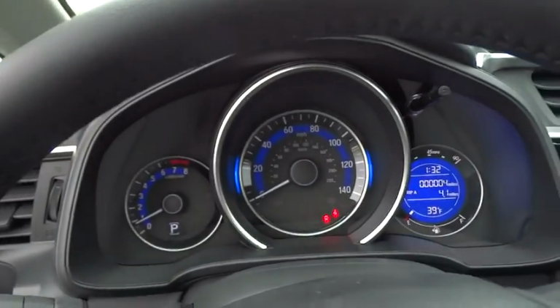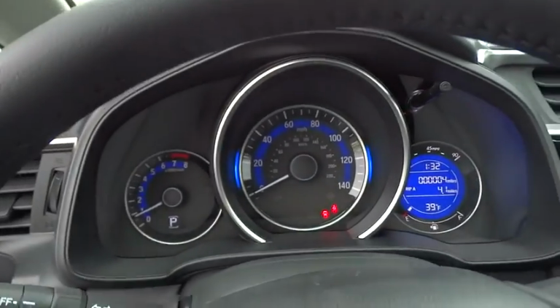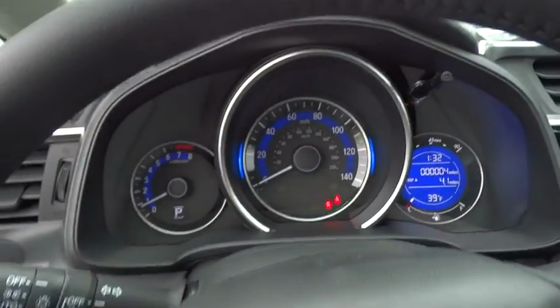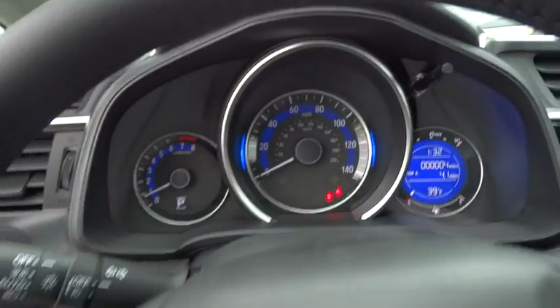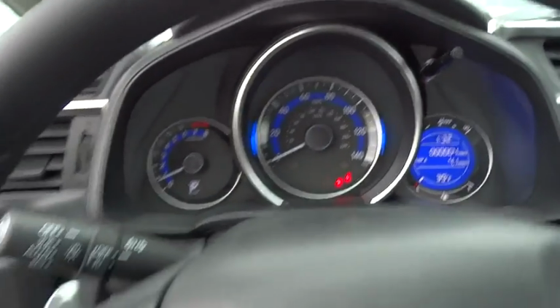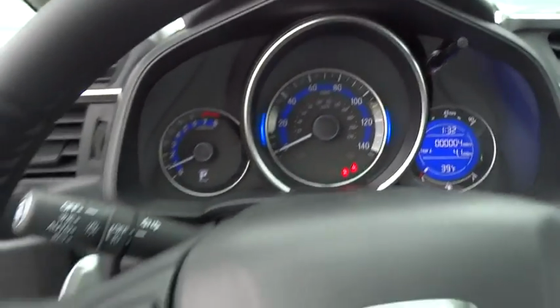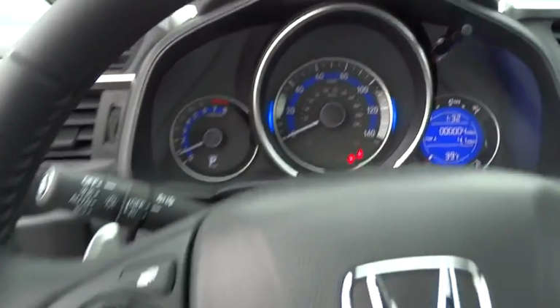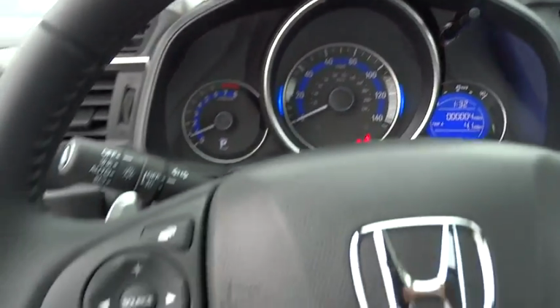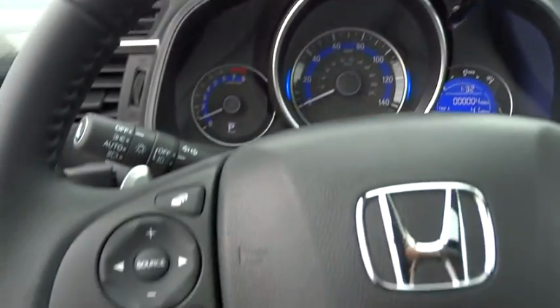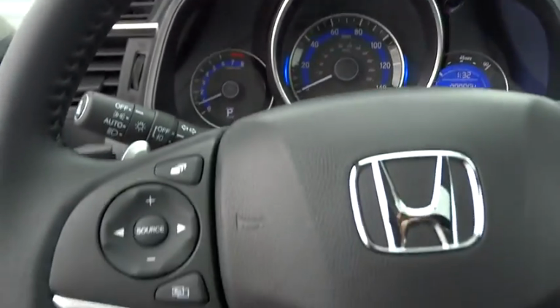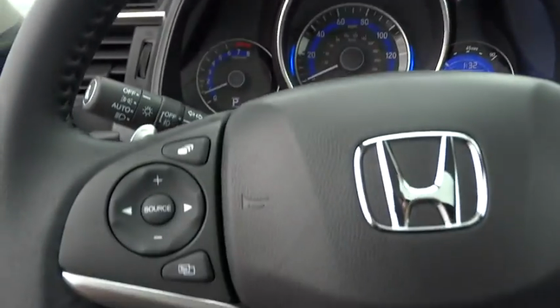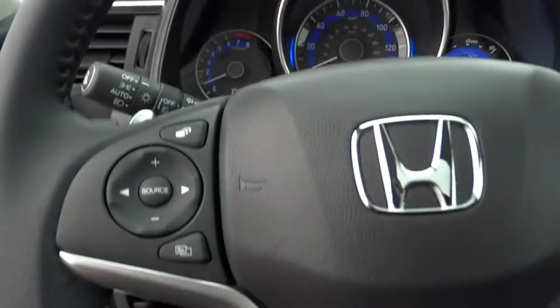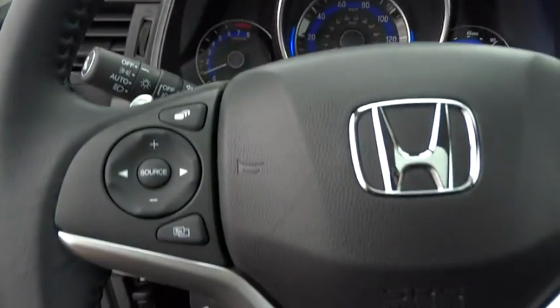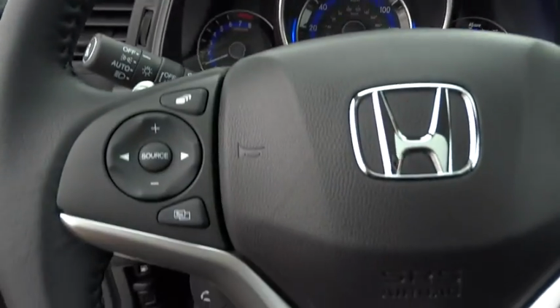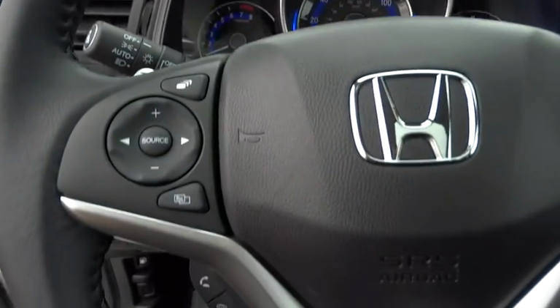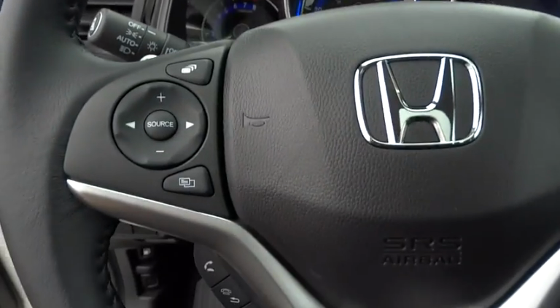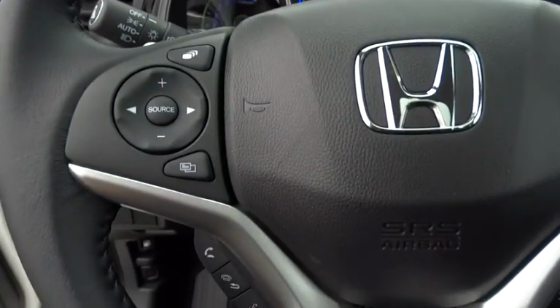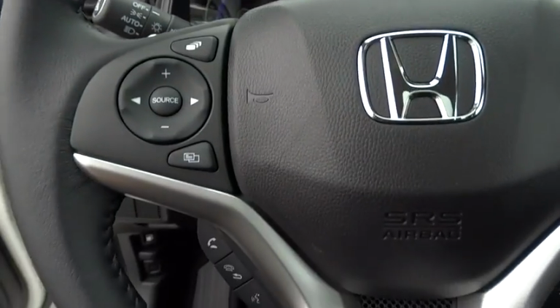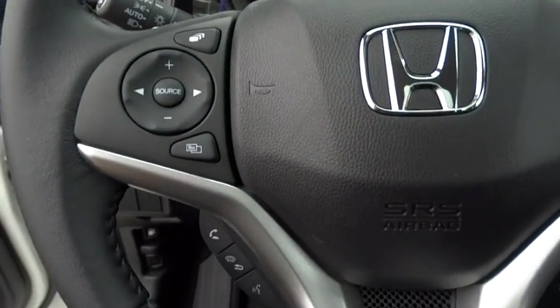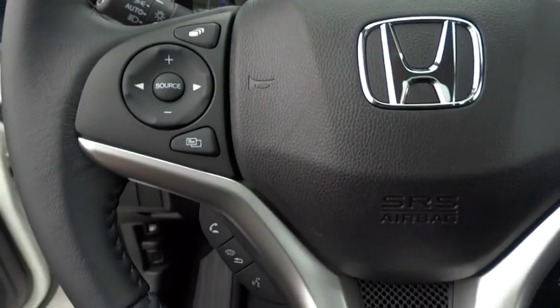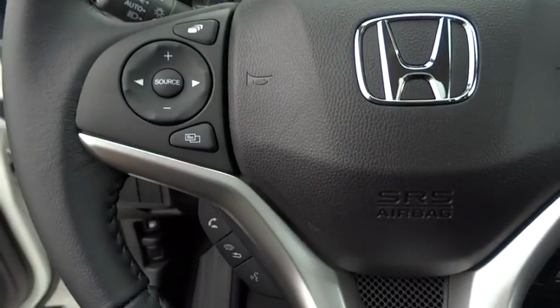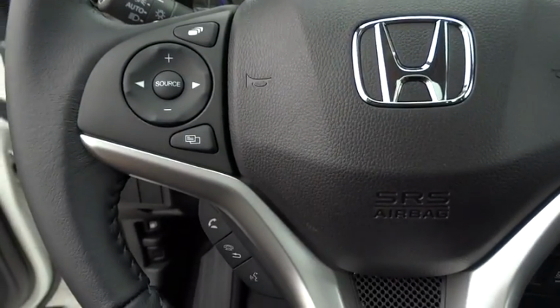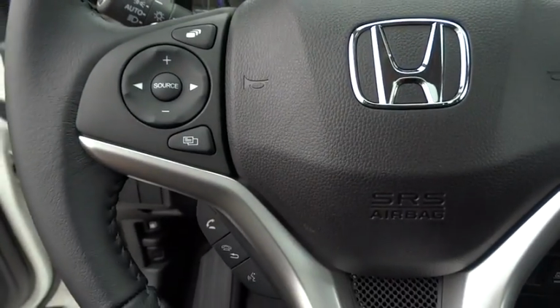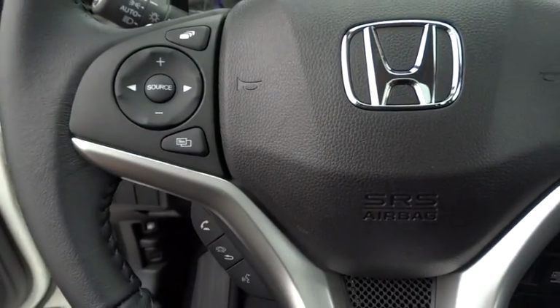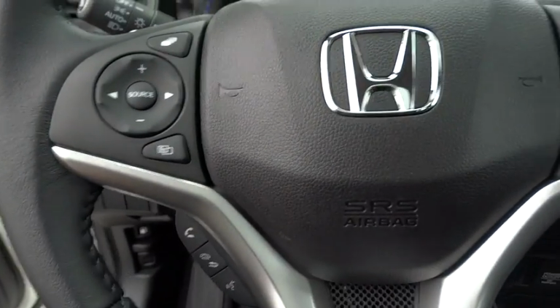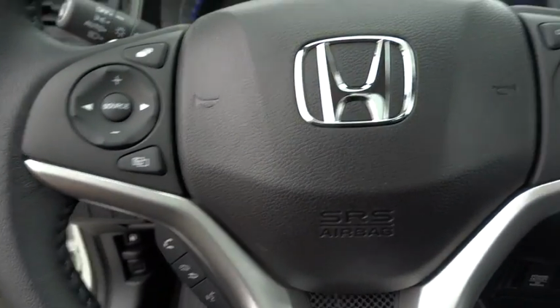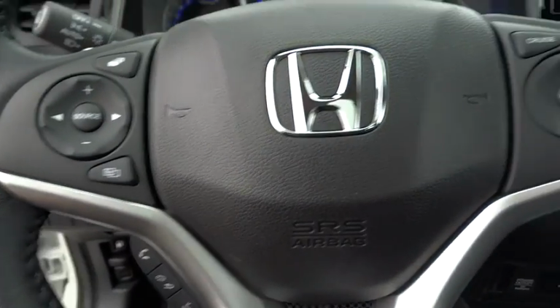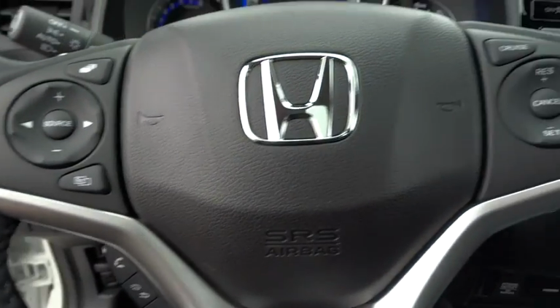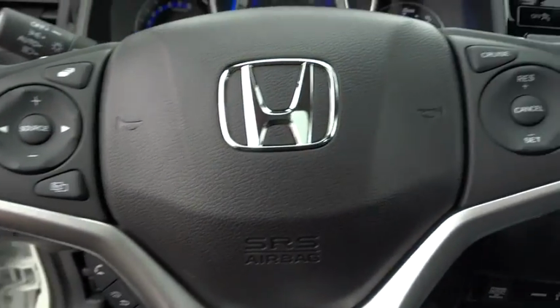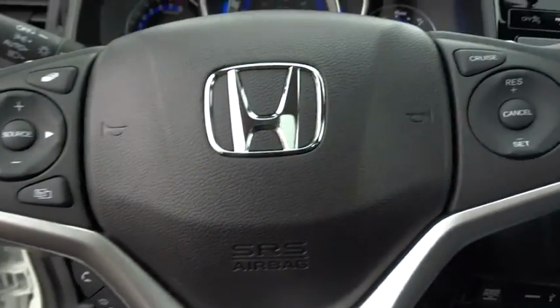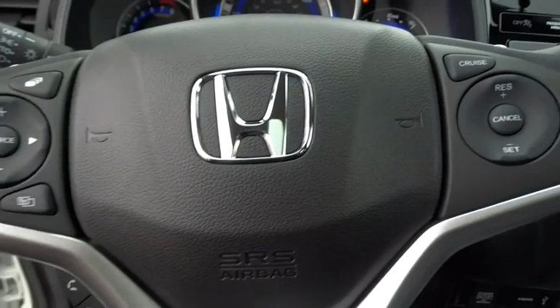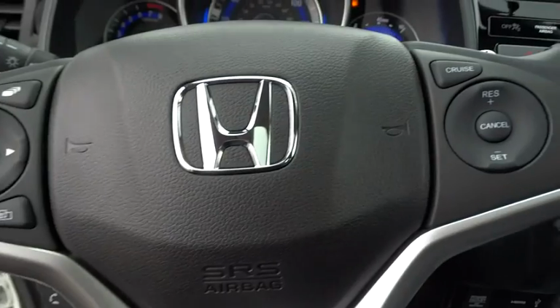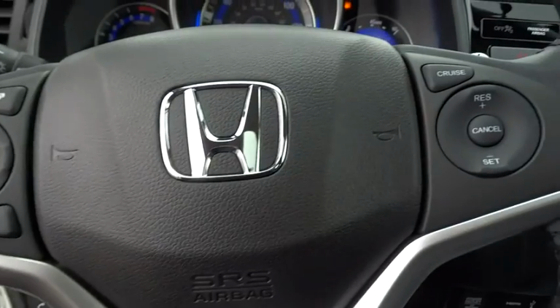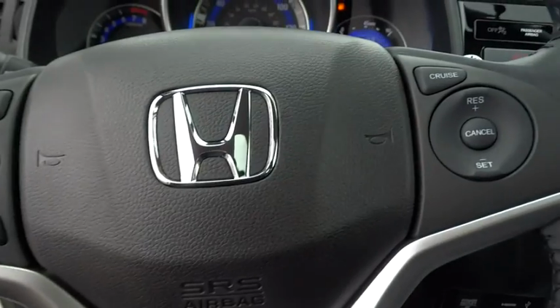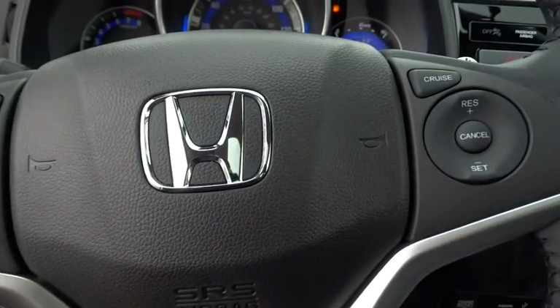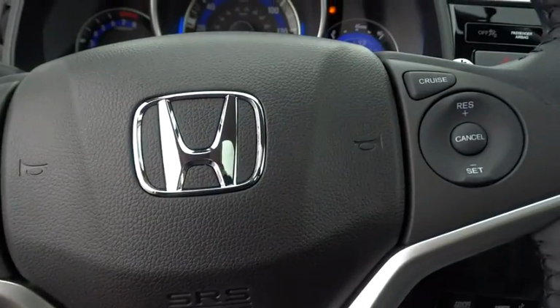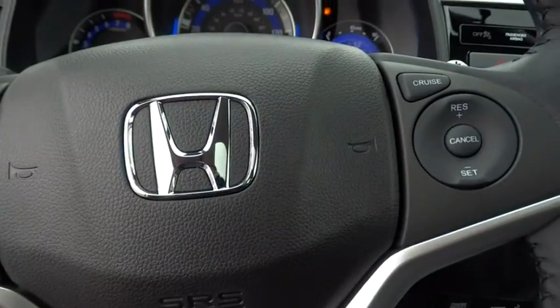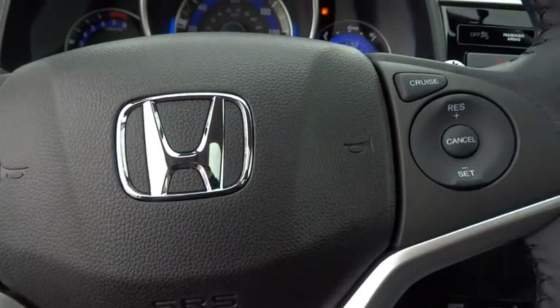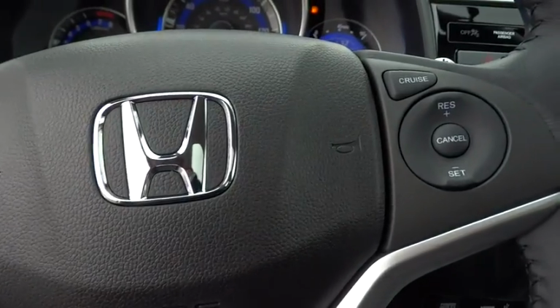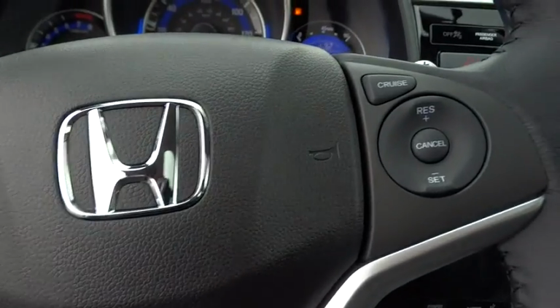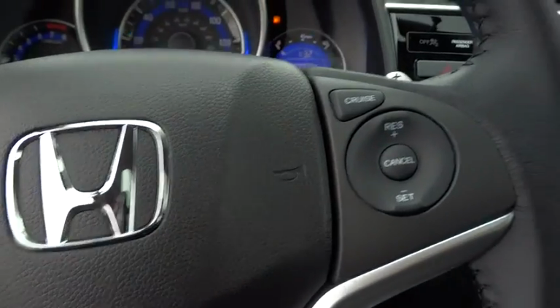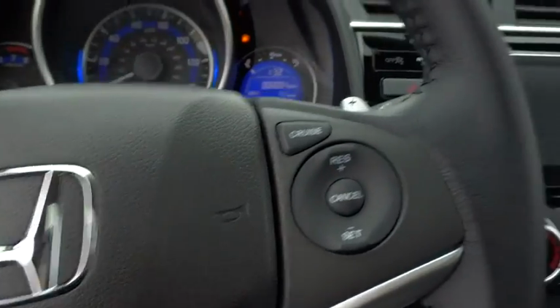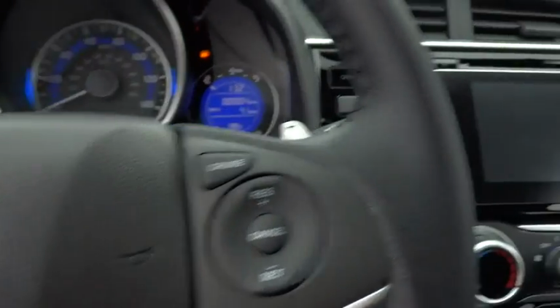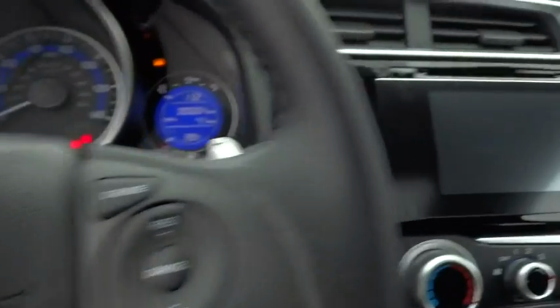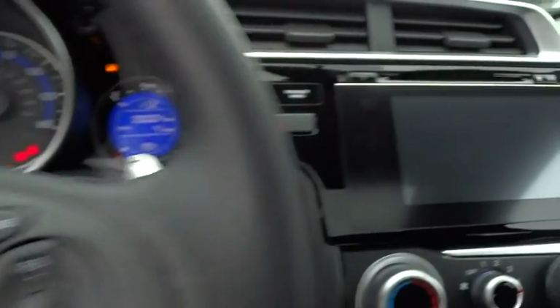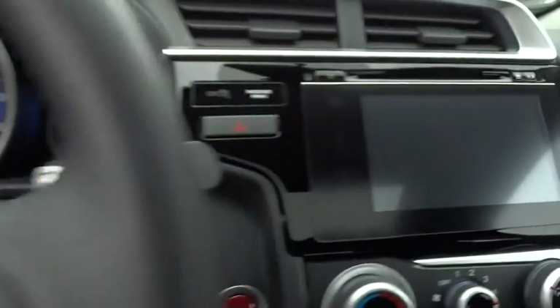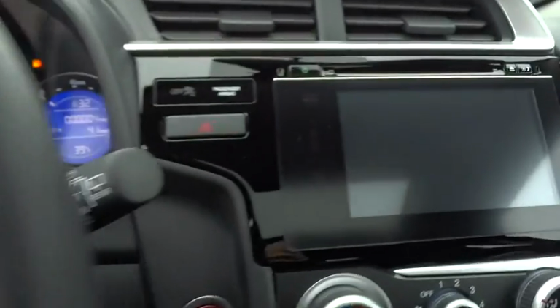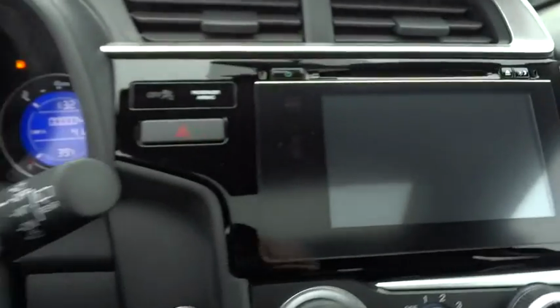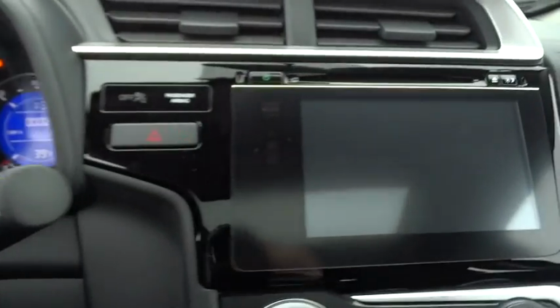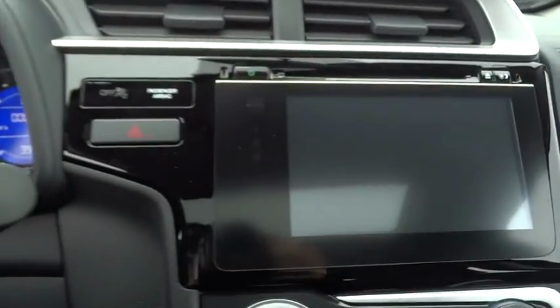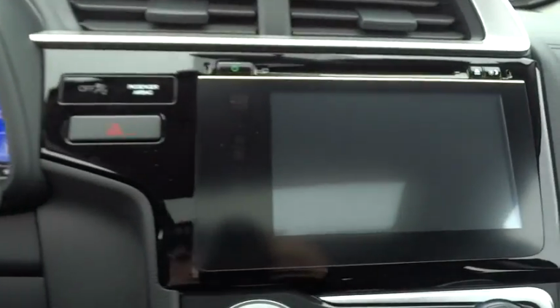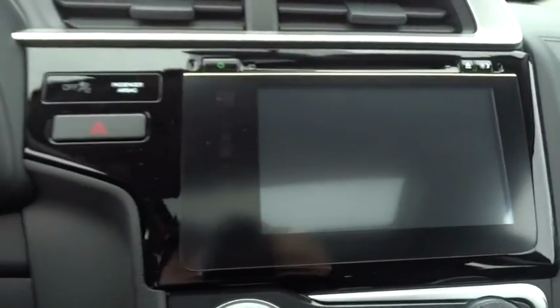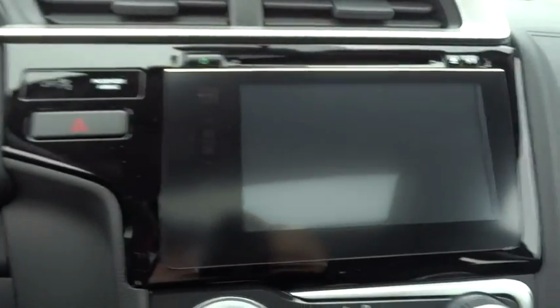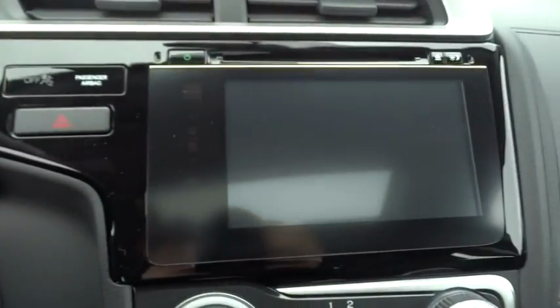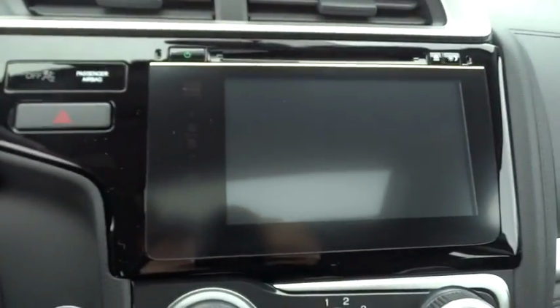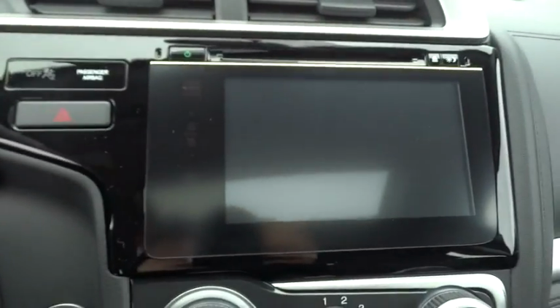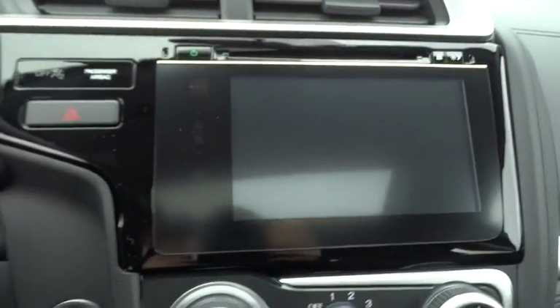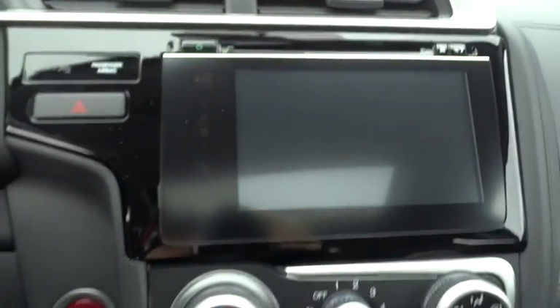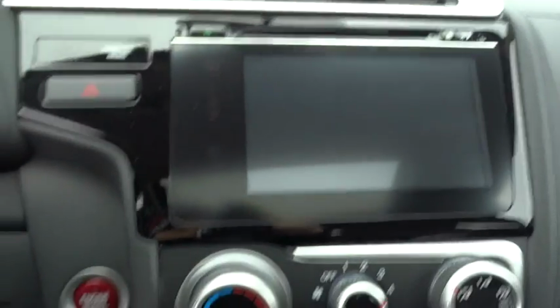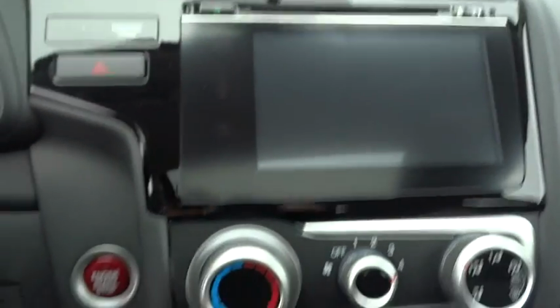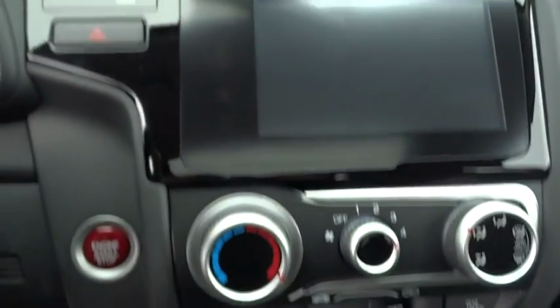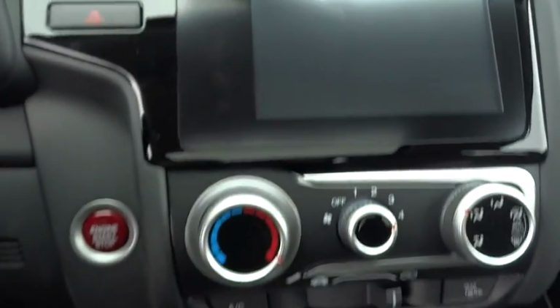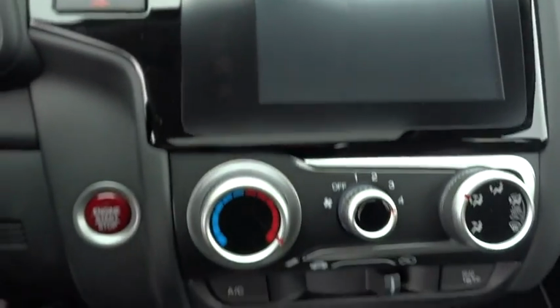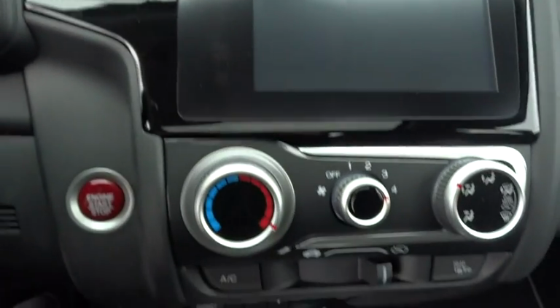Keyless start, floor mats, aluminum wheels, rear defrost, front-wheel drive, AM-FM stereo radio.